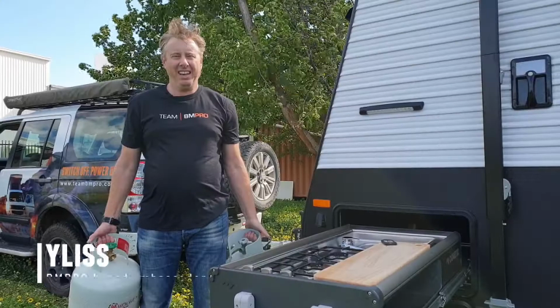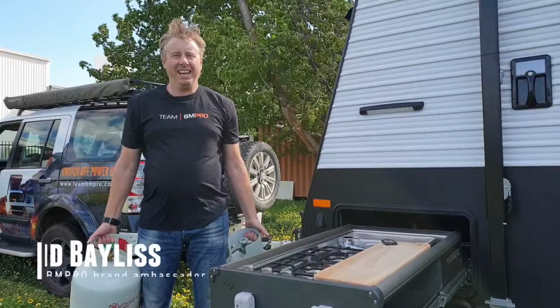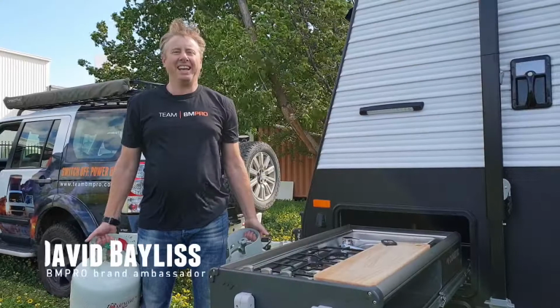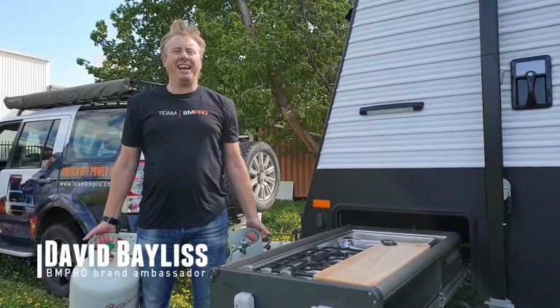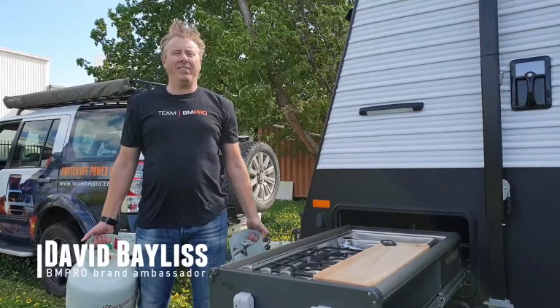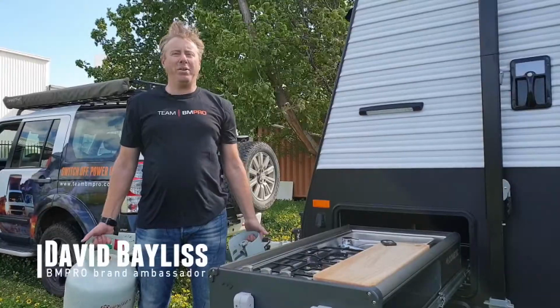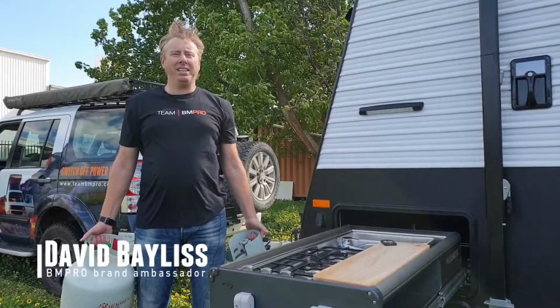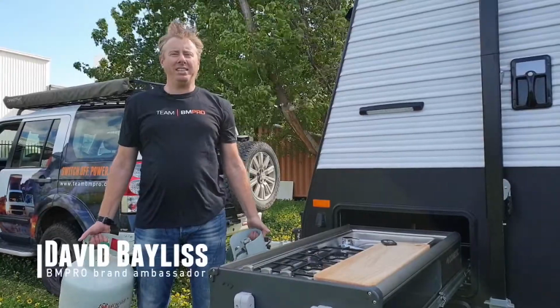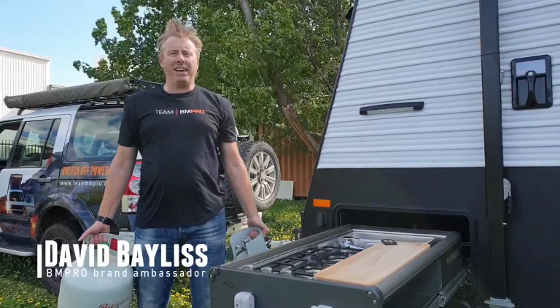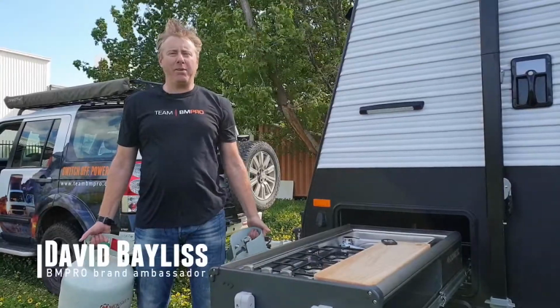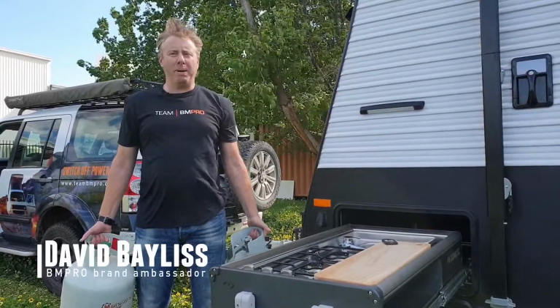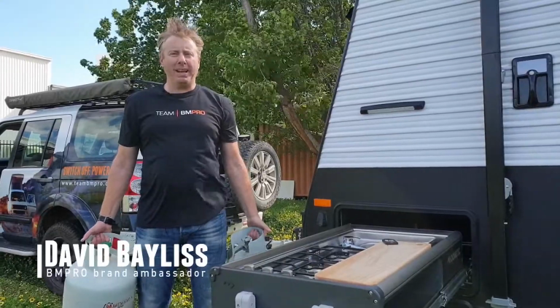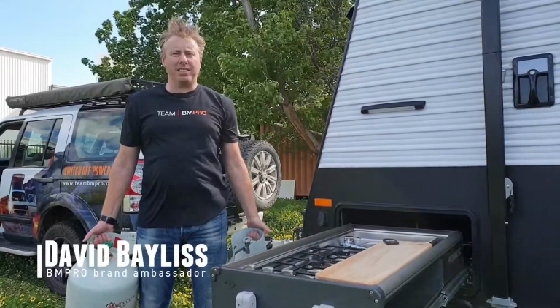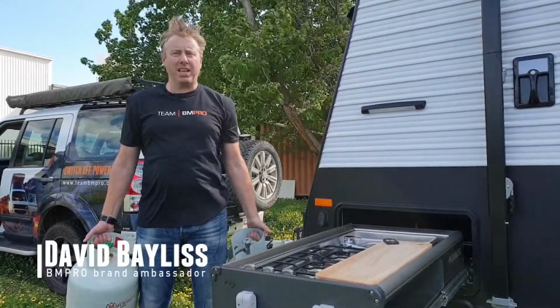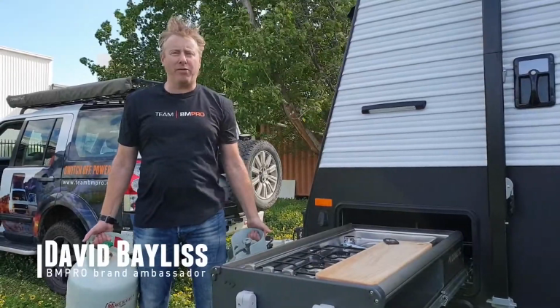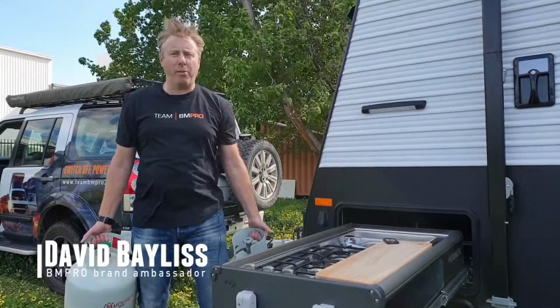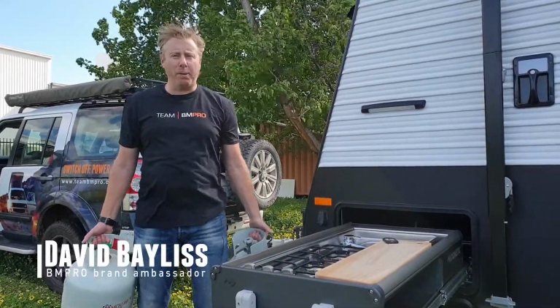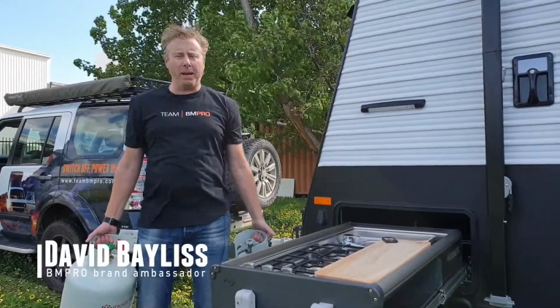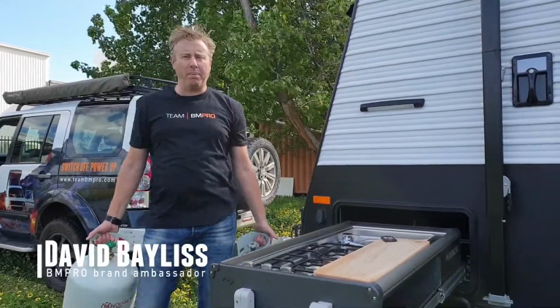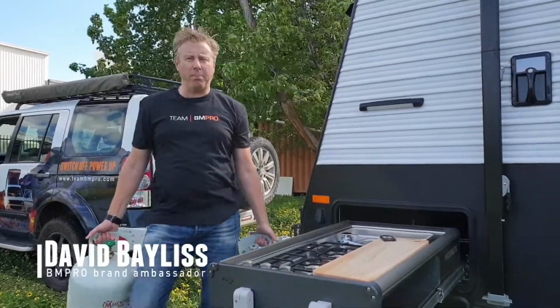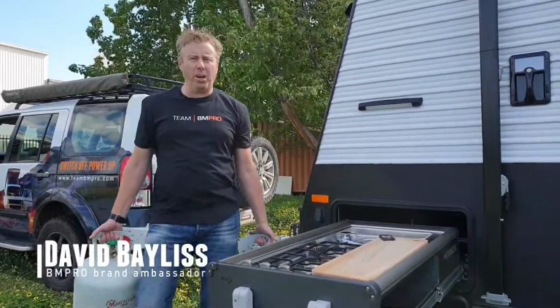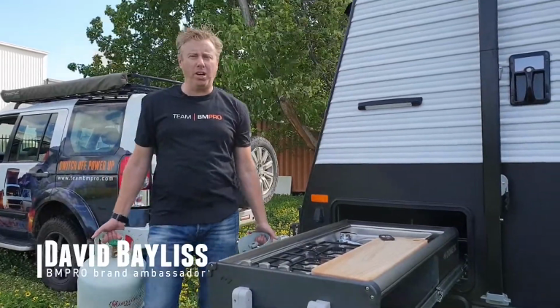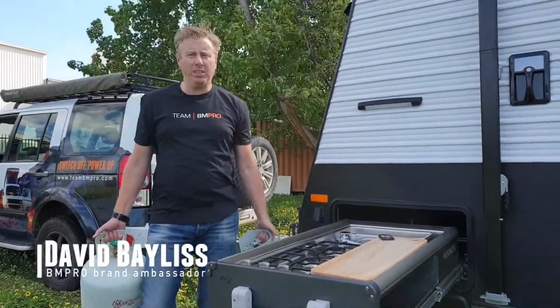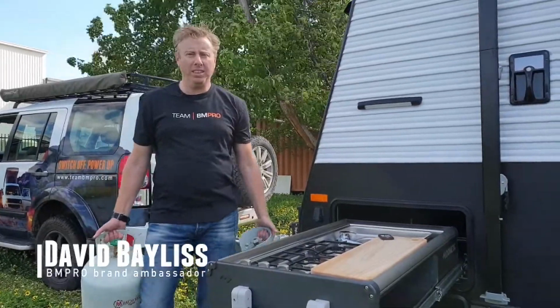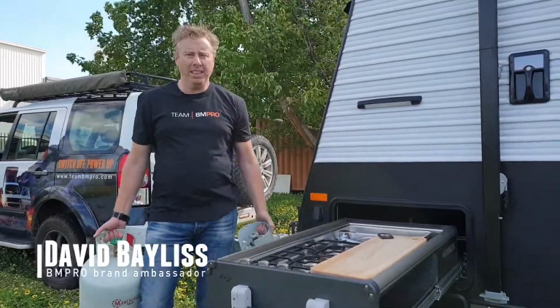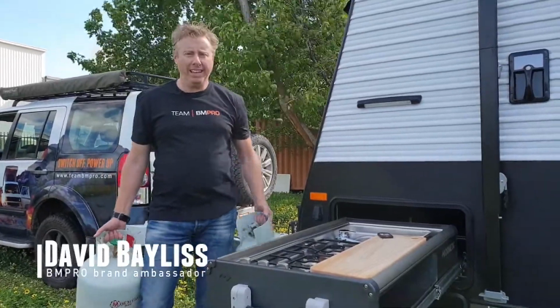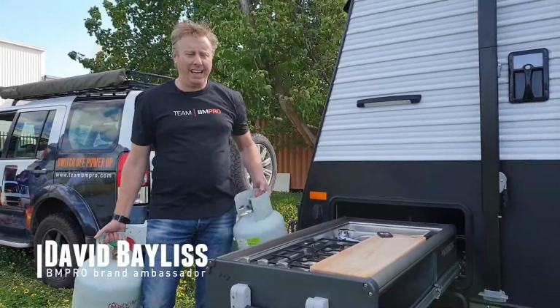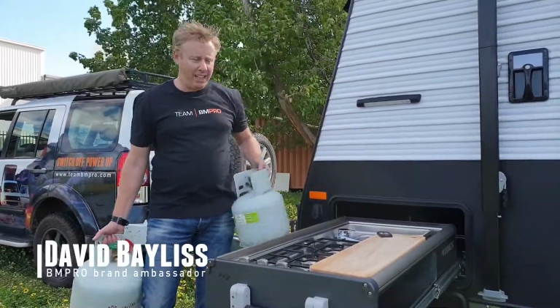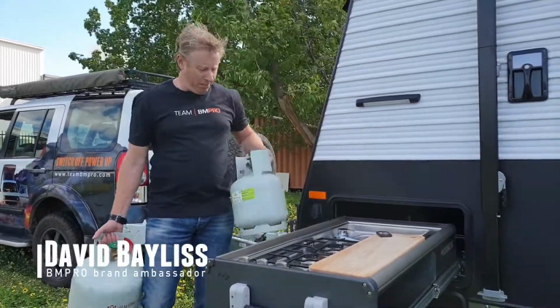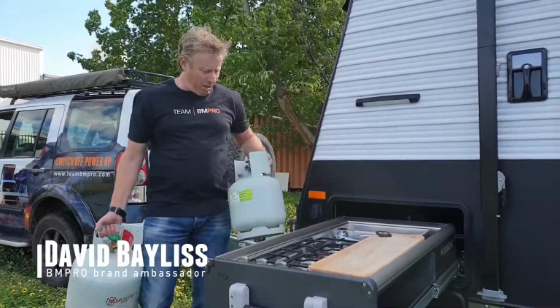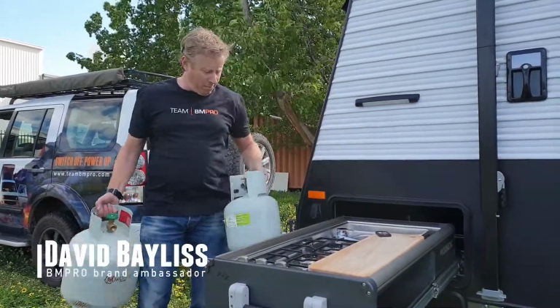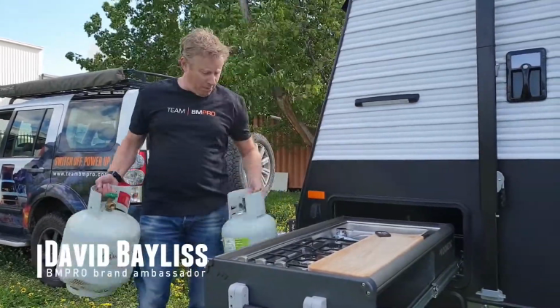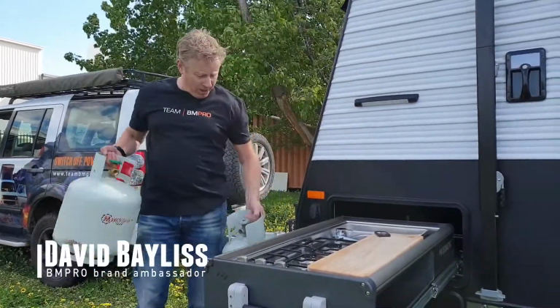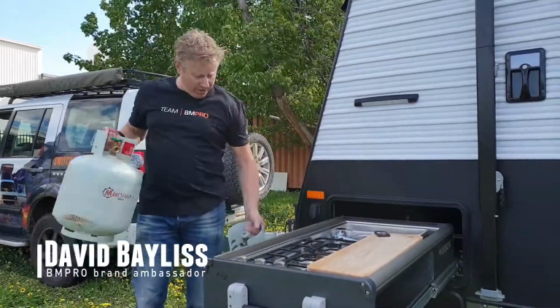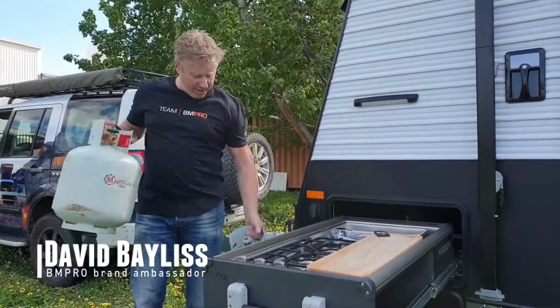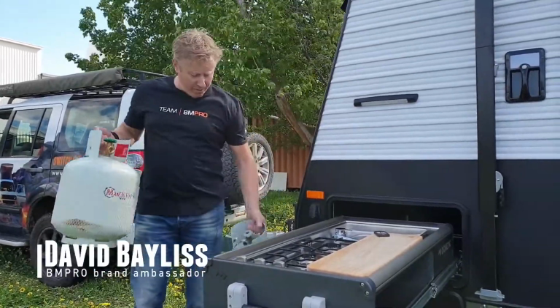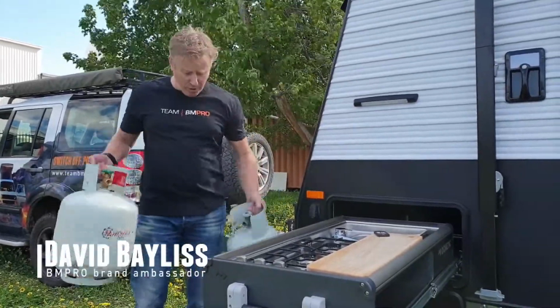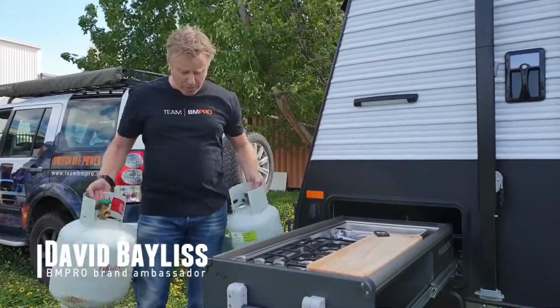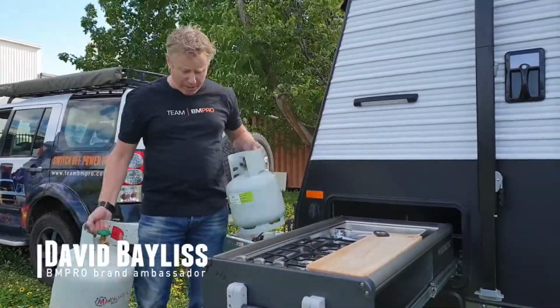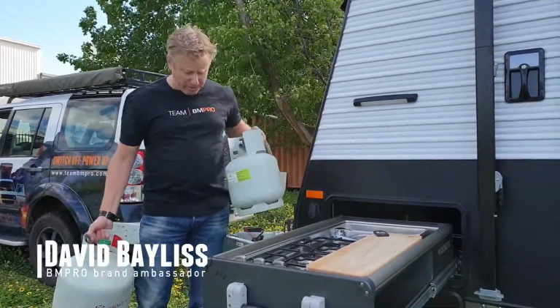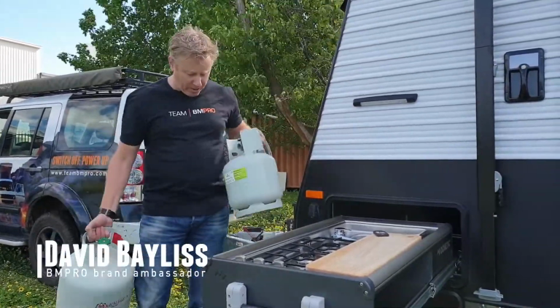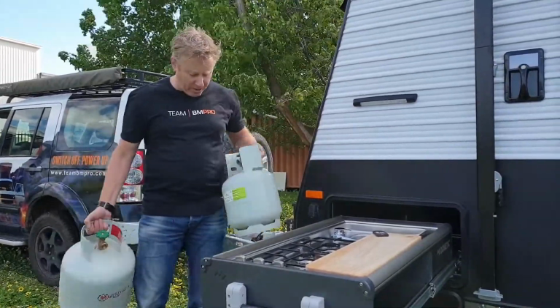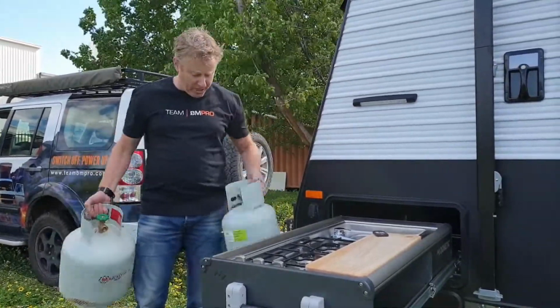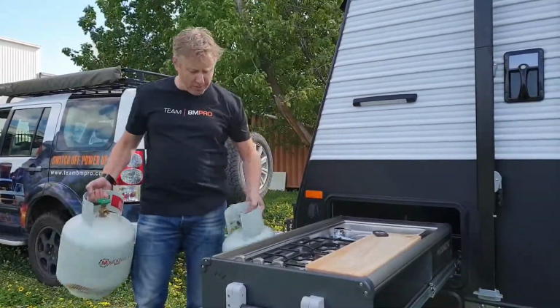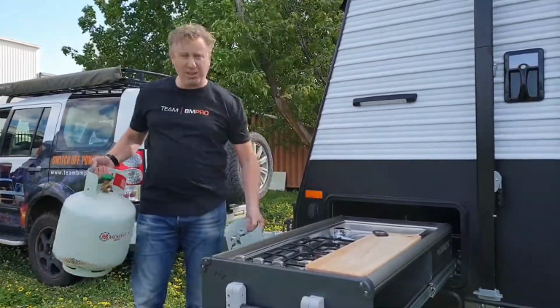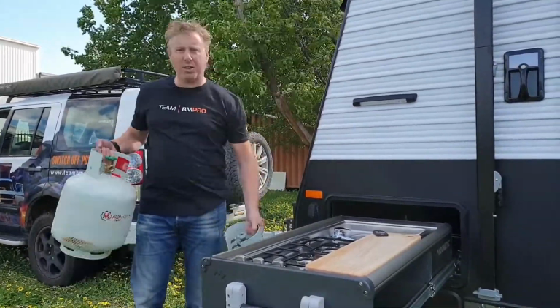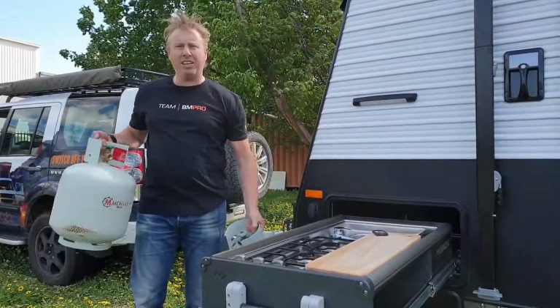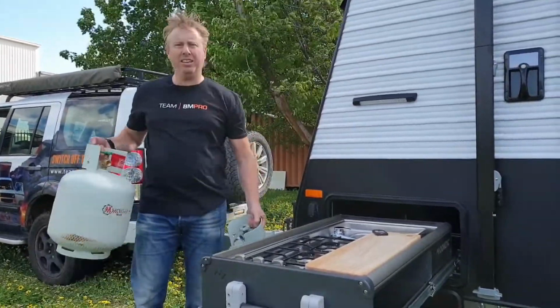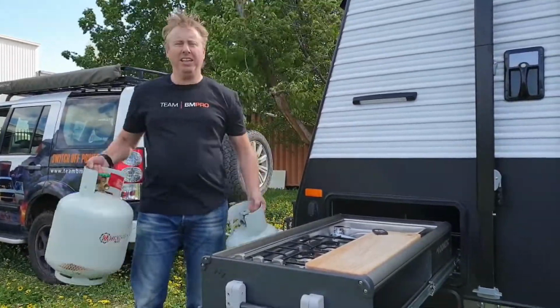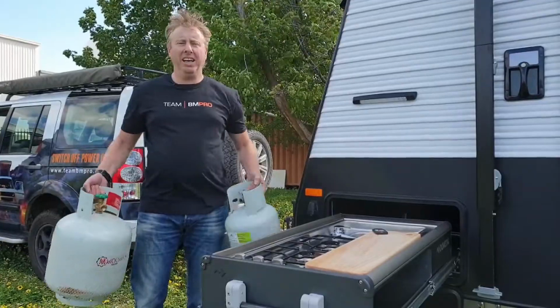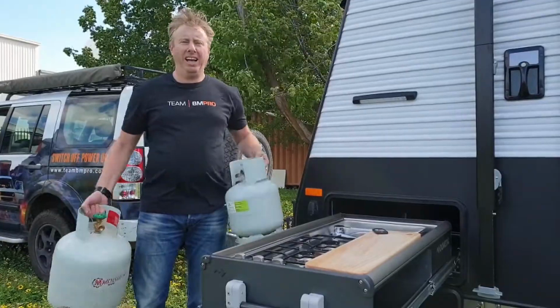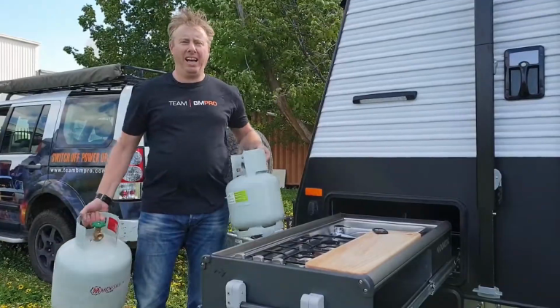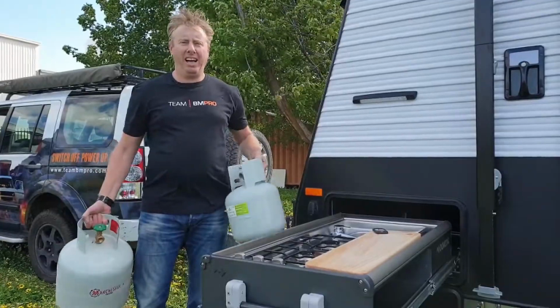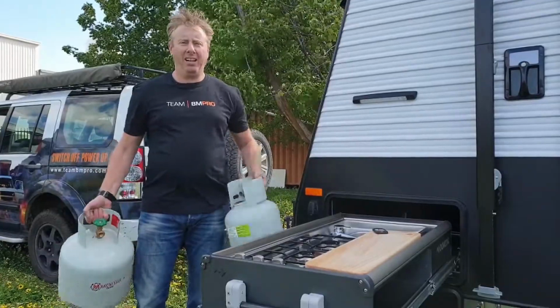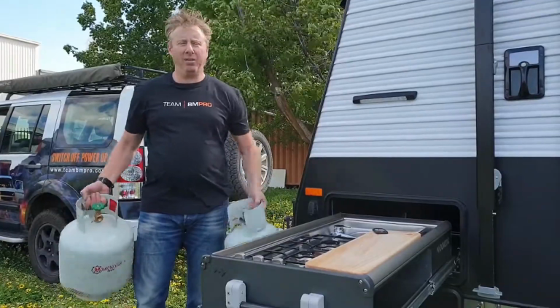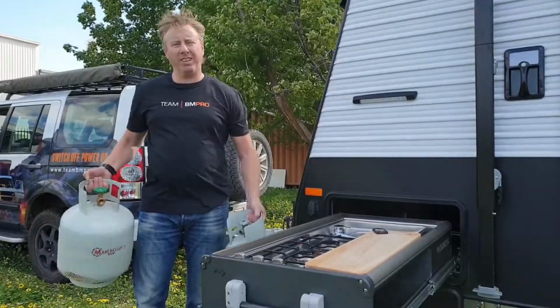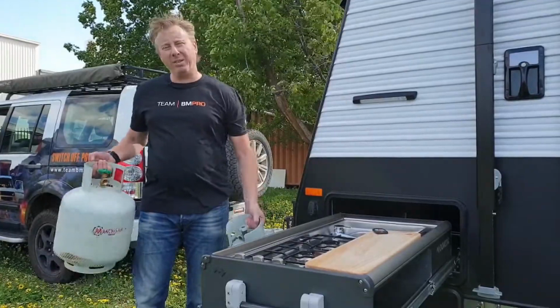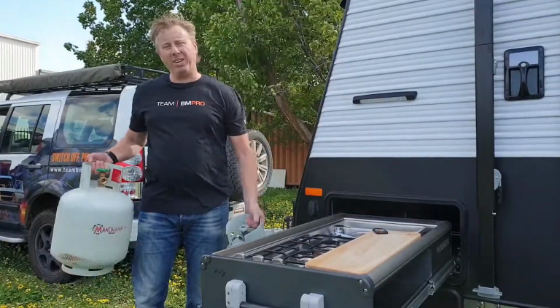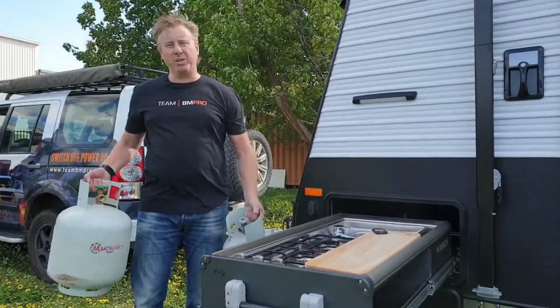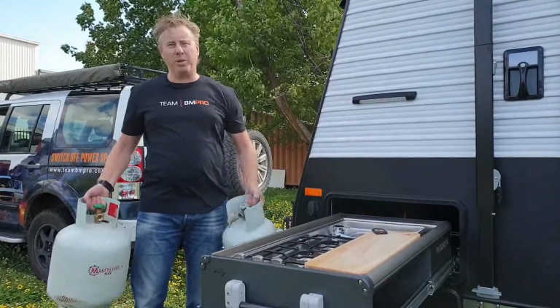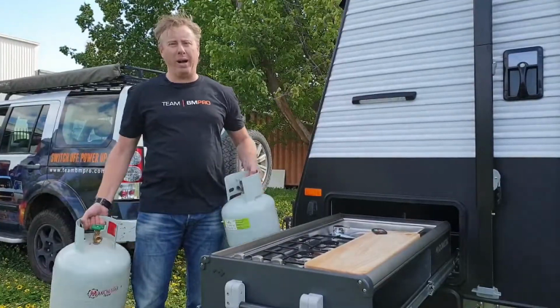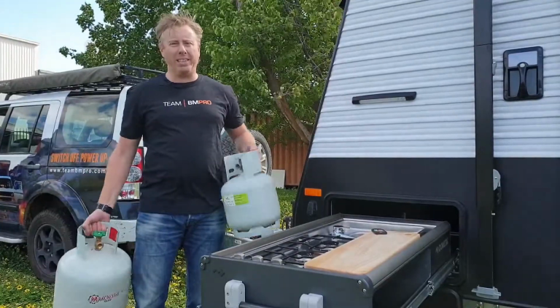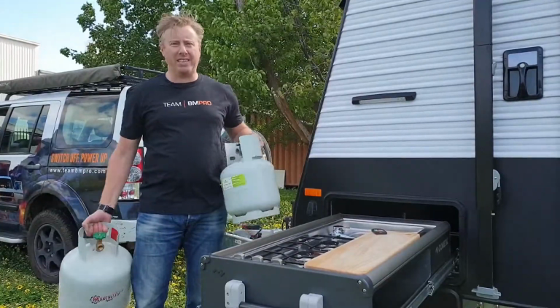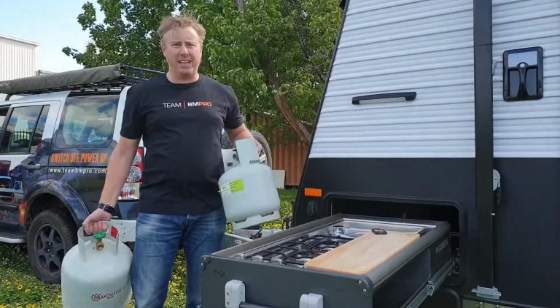G'day everyone, David Bayliss here from BMPro. Now you might be wondering what we're up to here — no, we're not doing weights today.